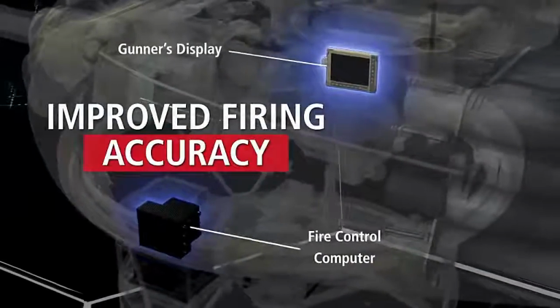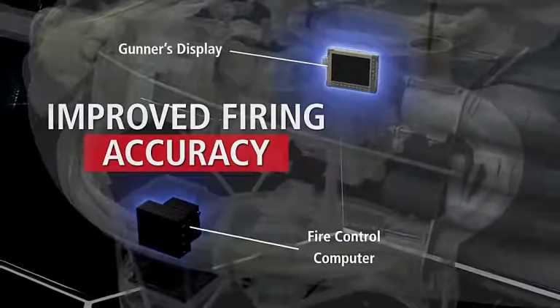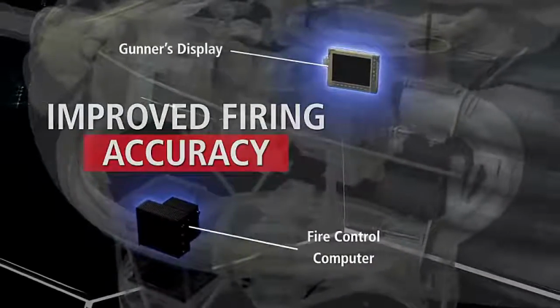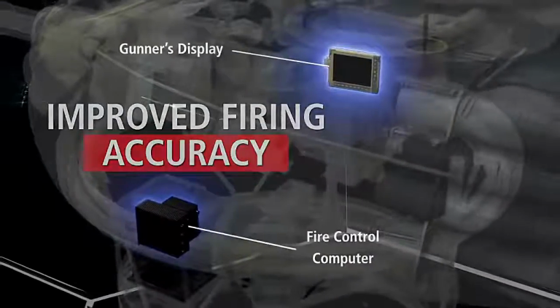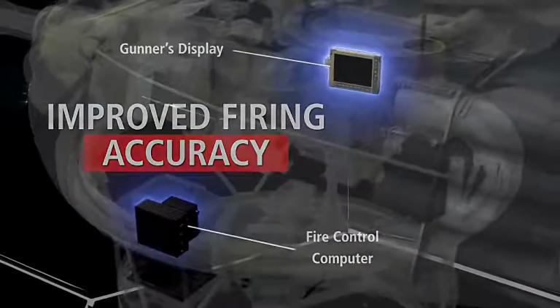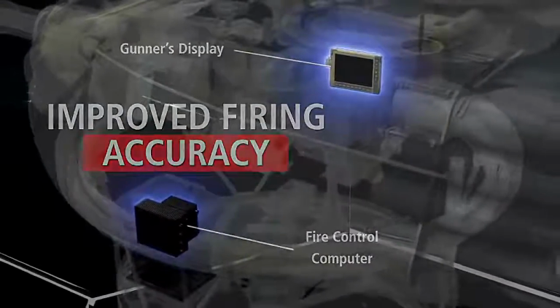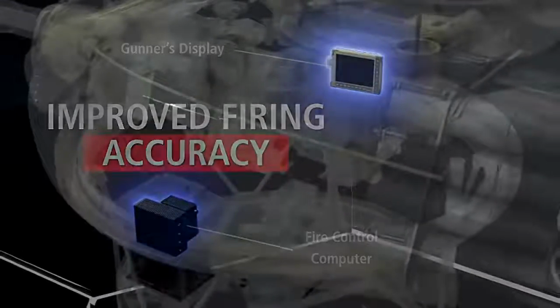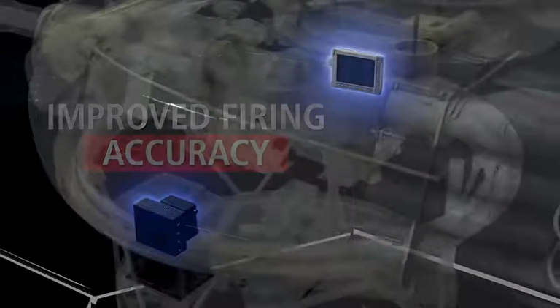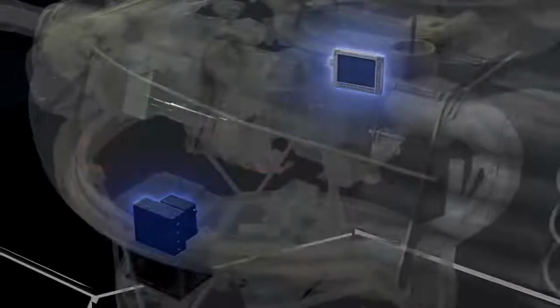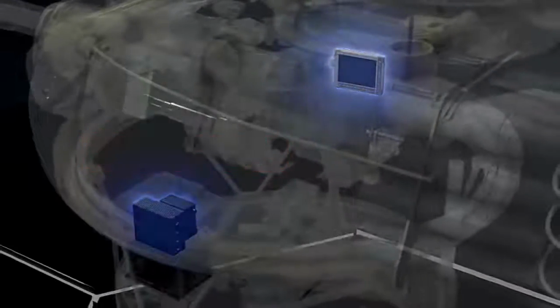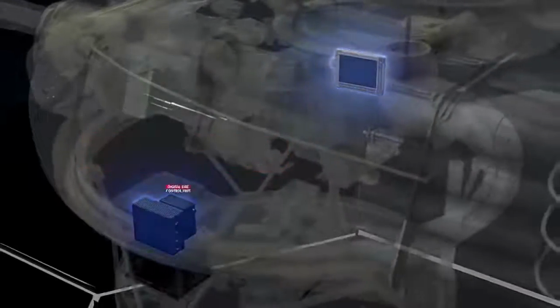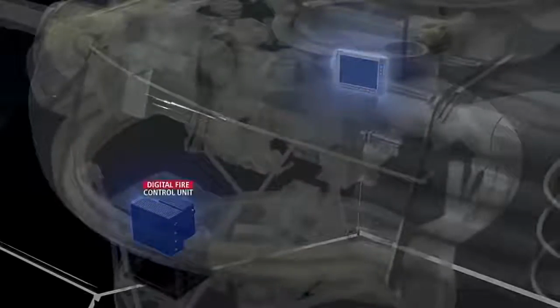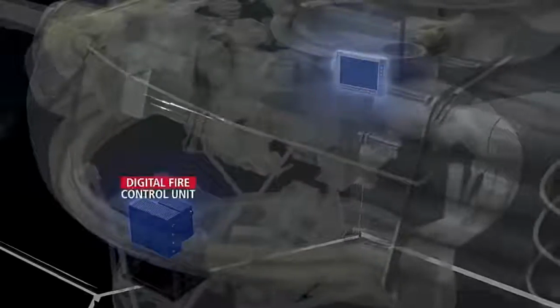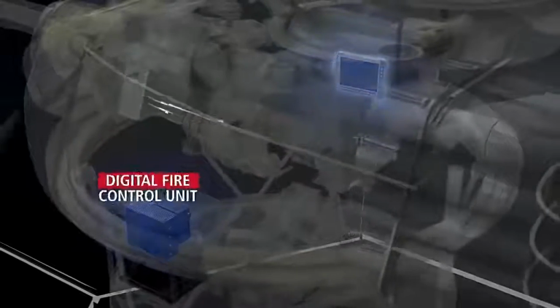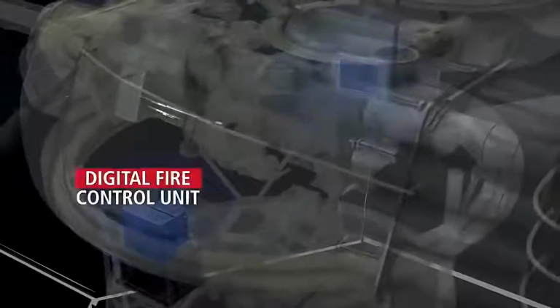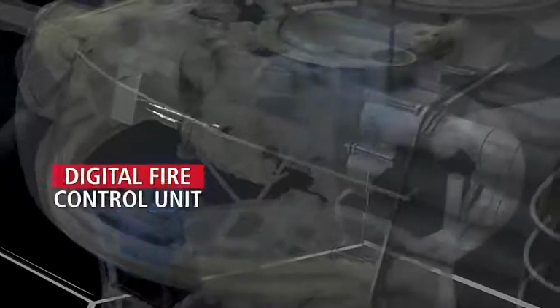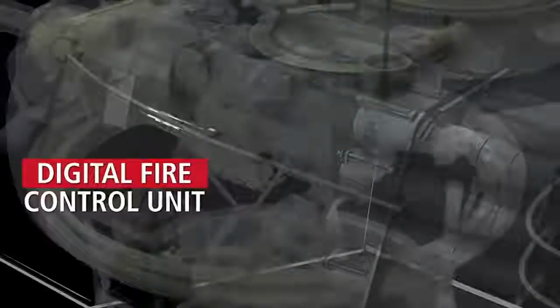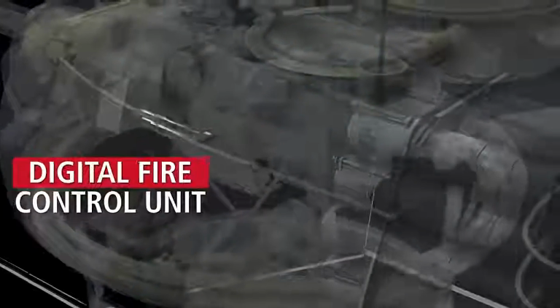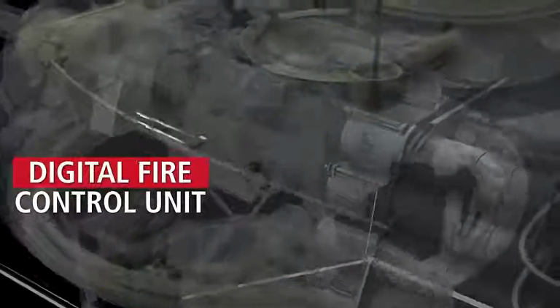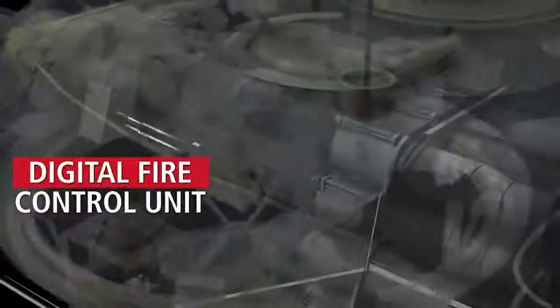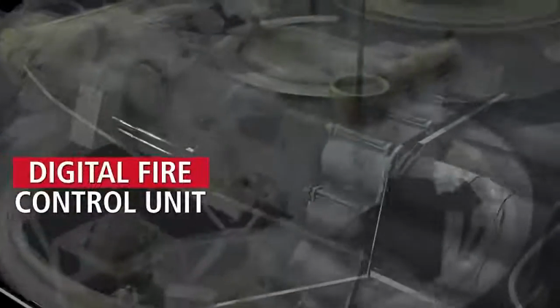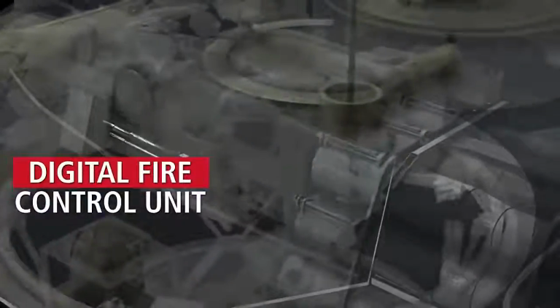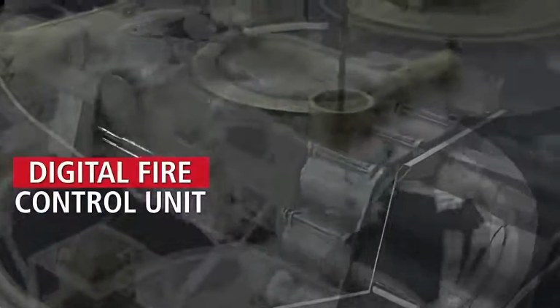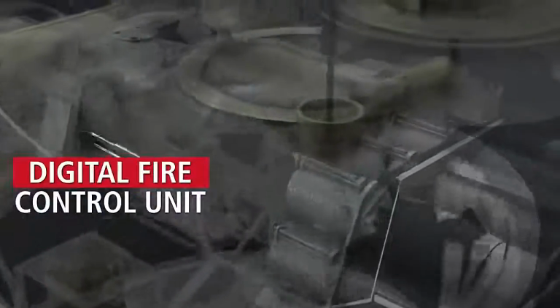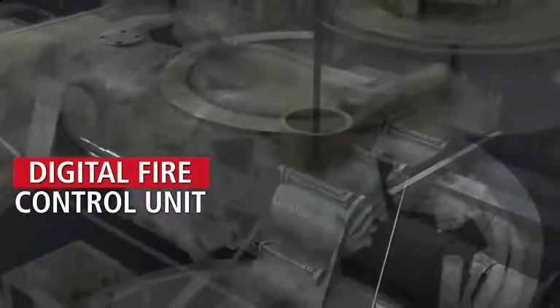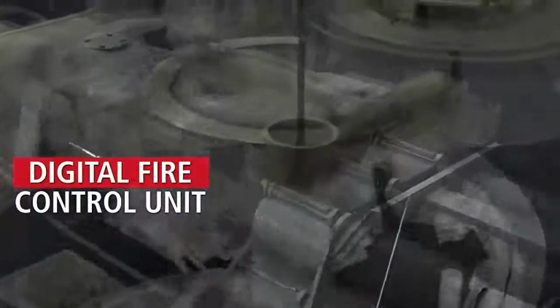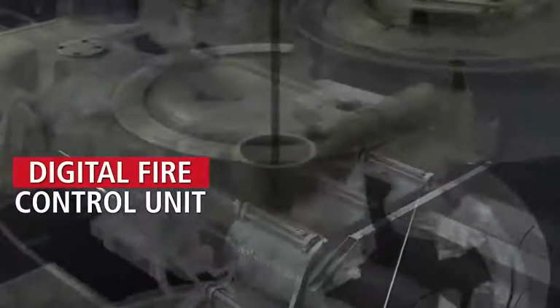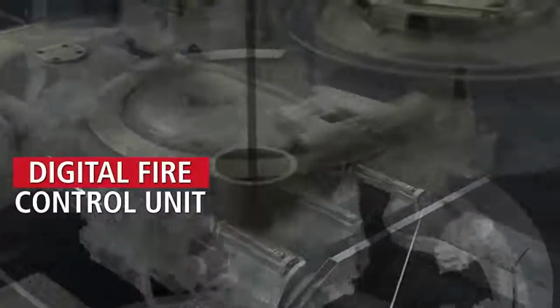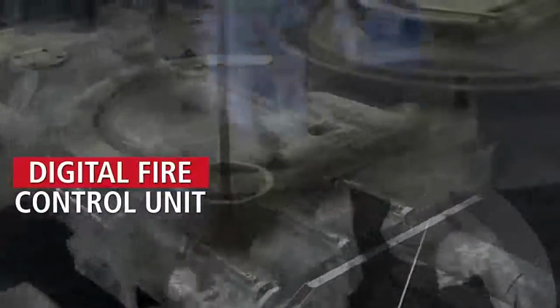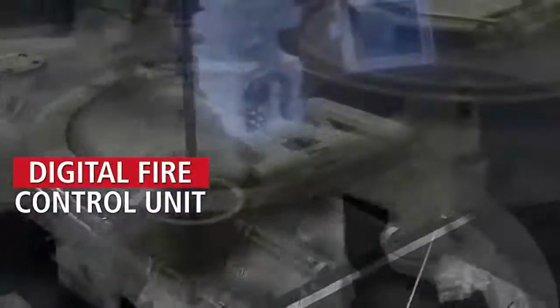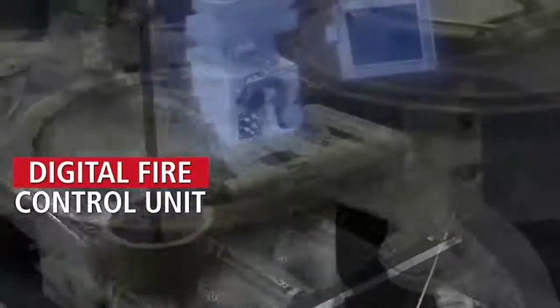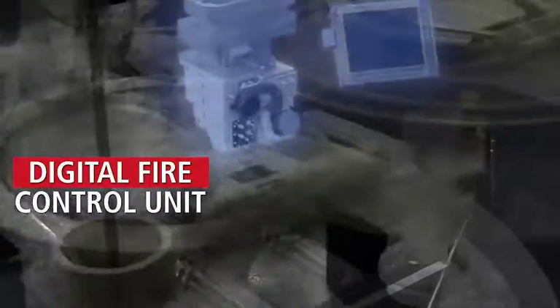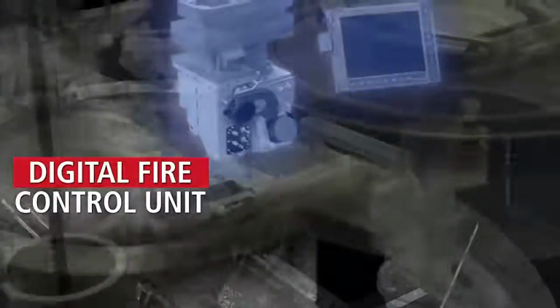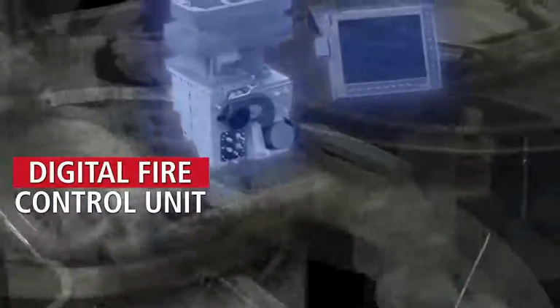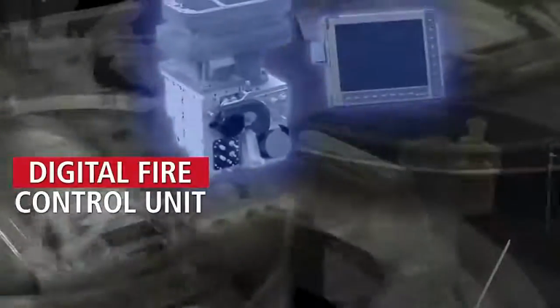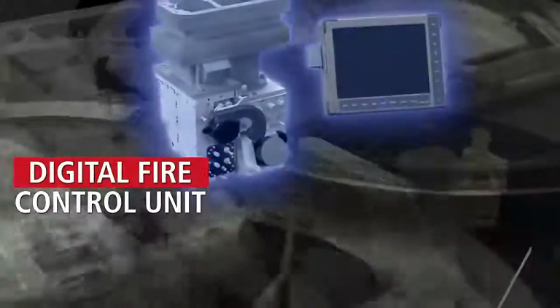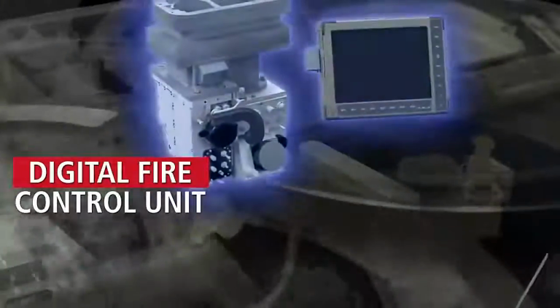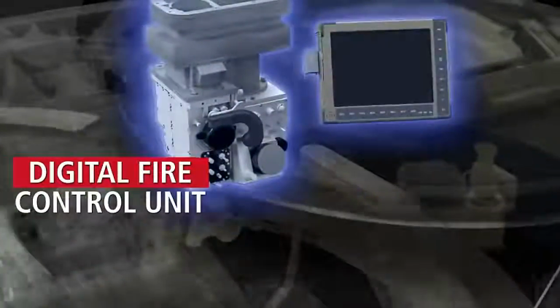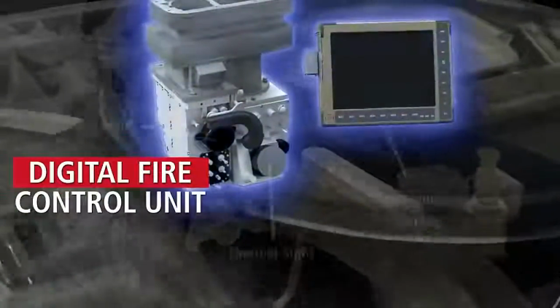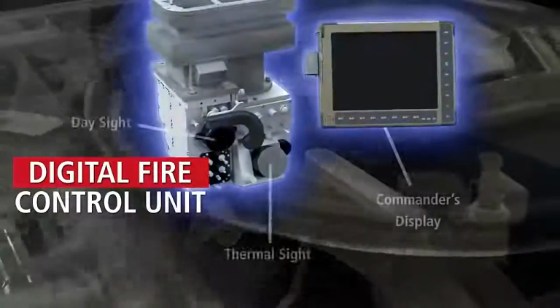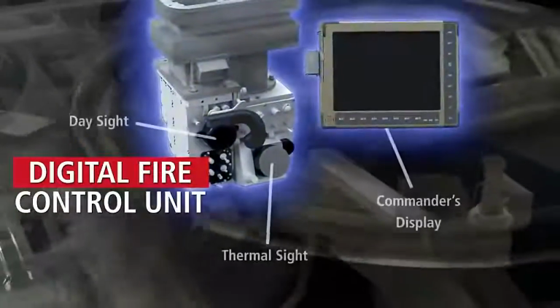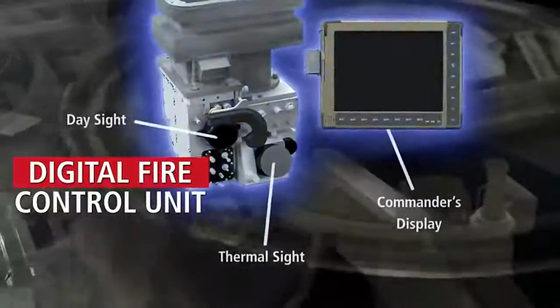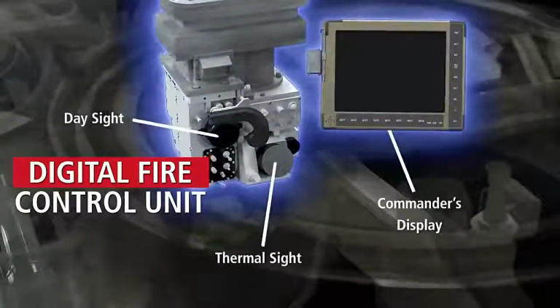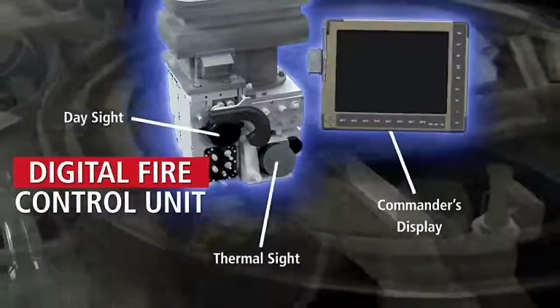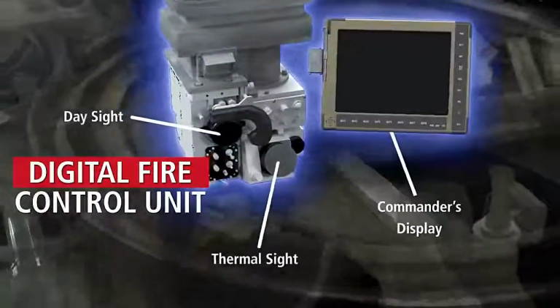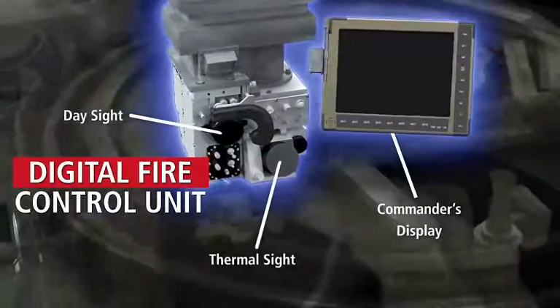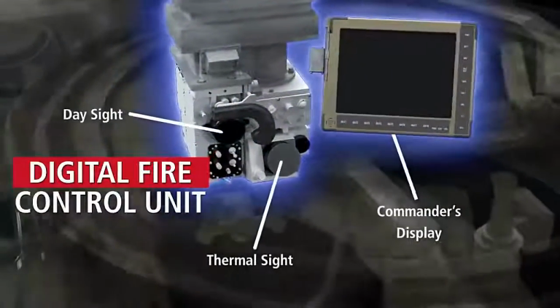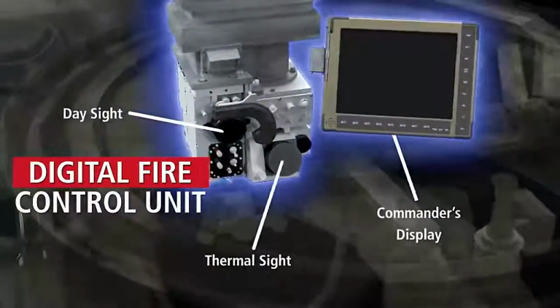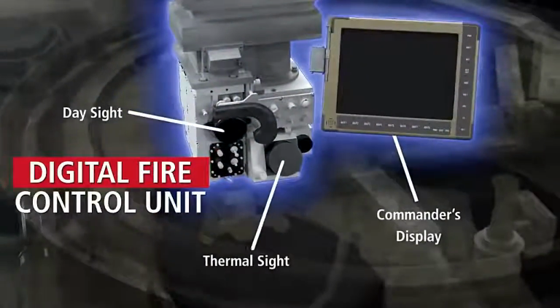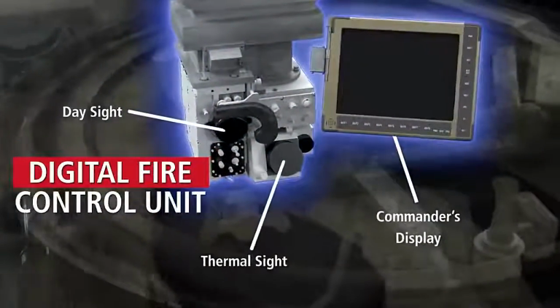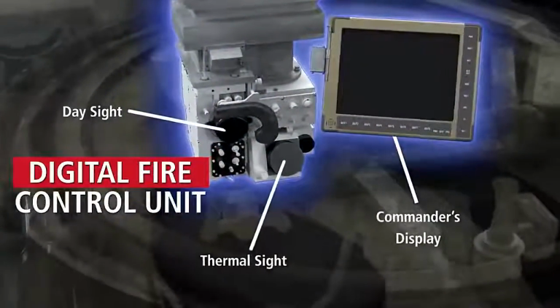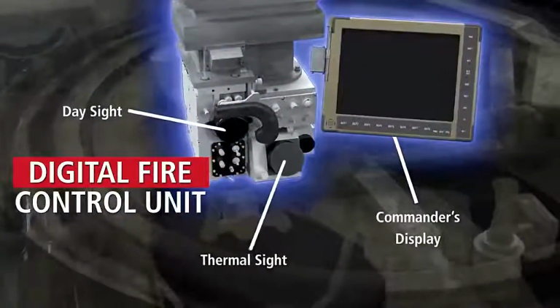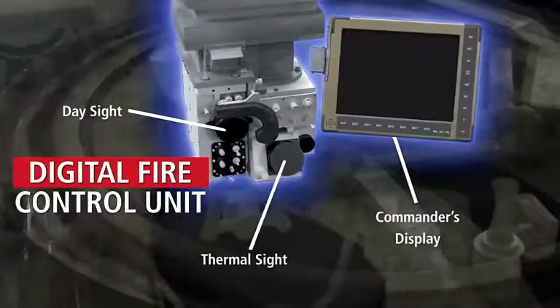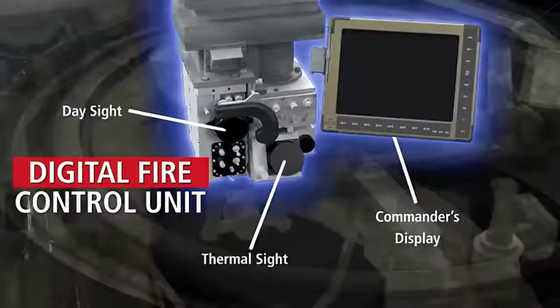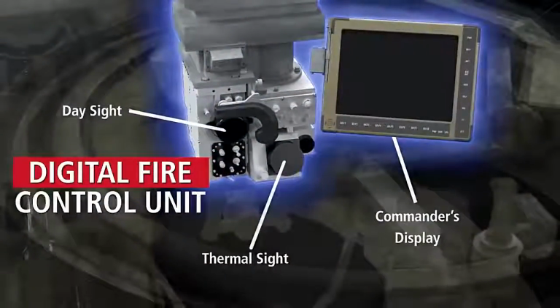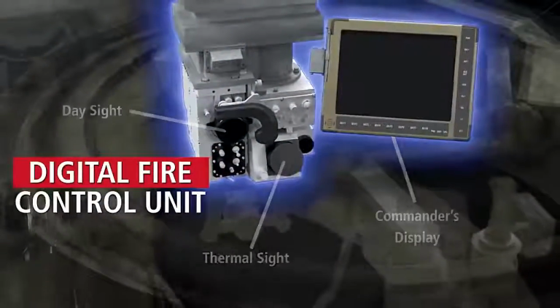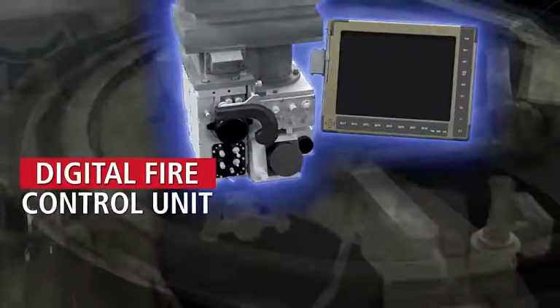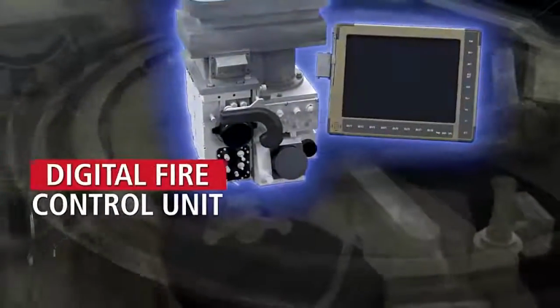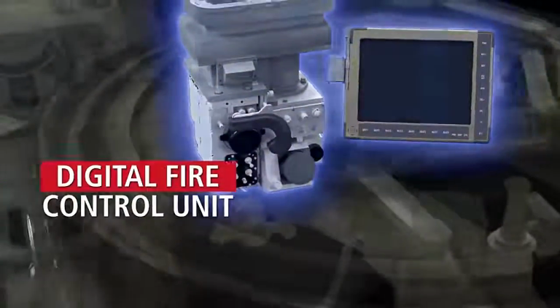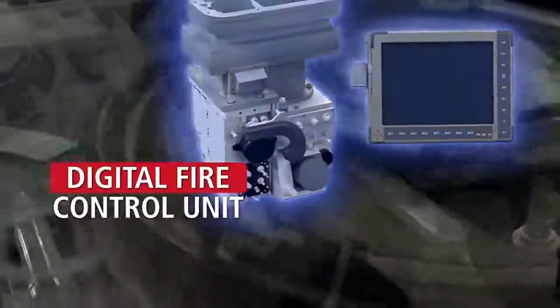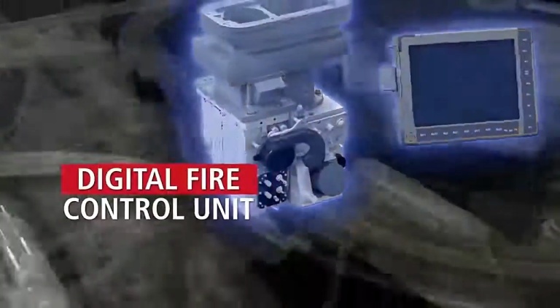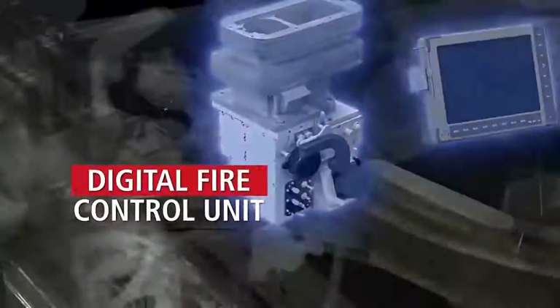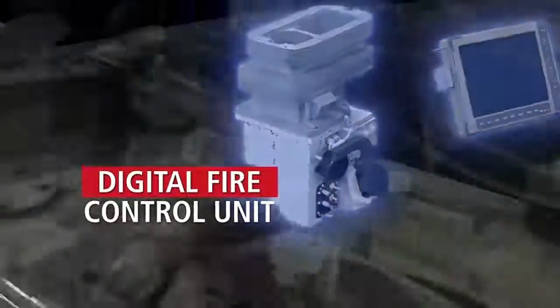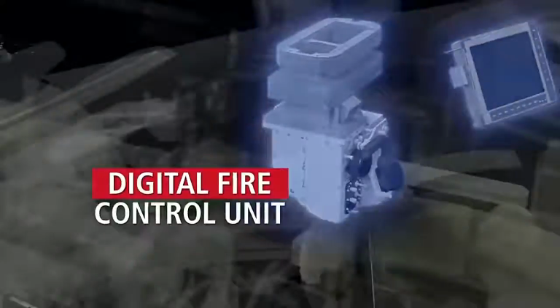The upgrade also includes the latest generation of the TURMS fire control system and a day-night vision sensor for the driver.